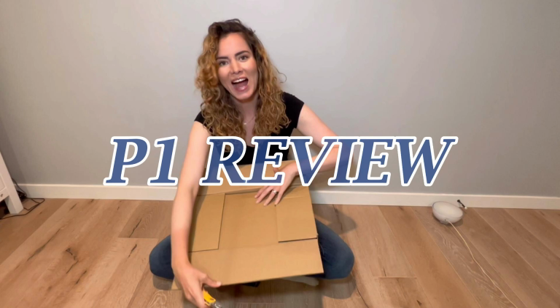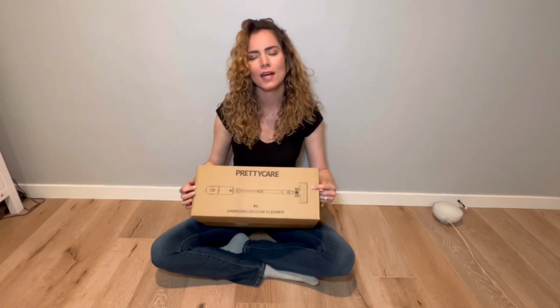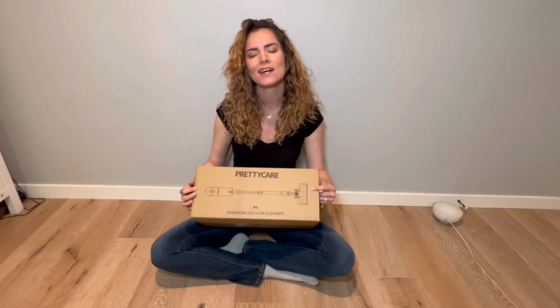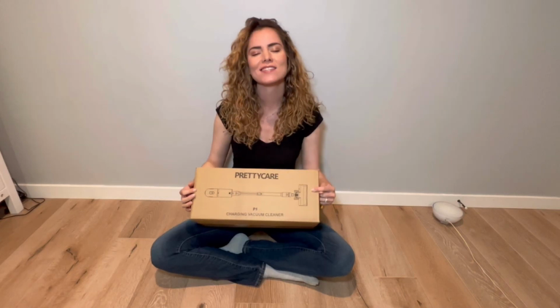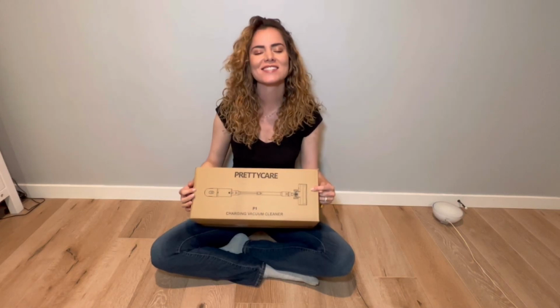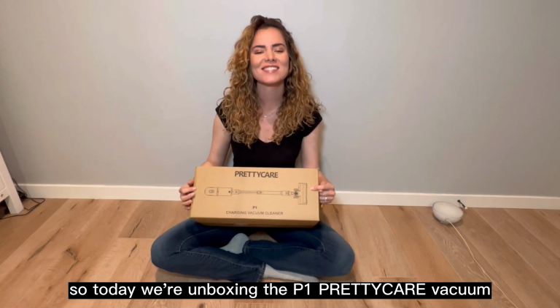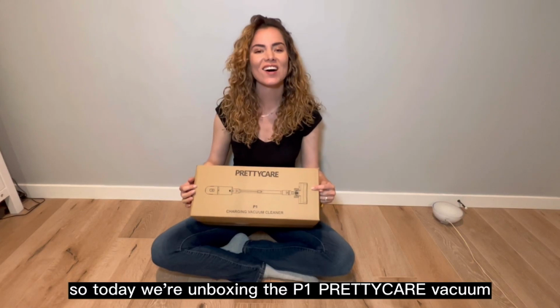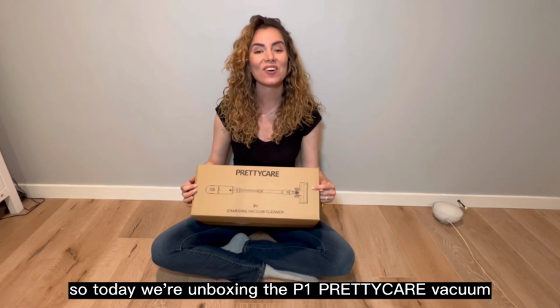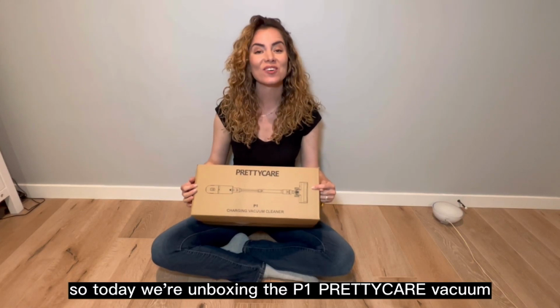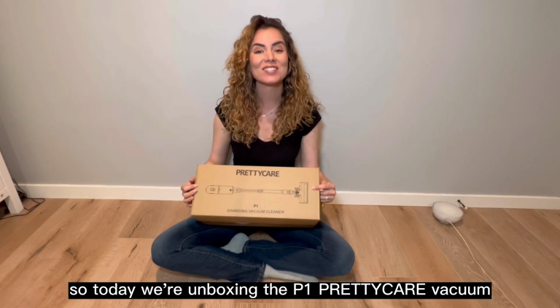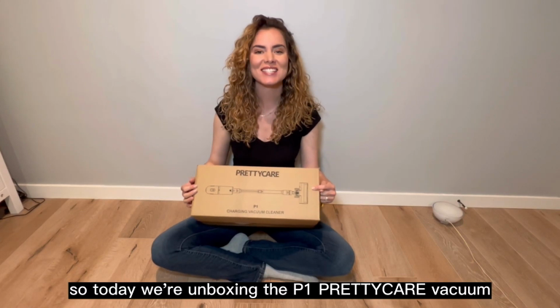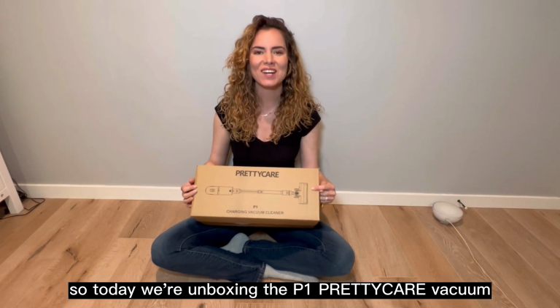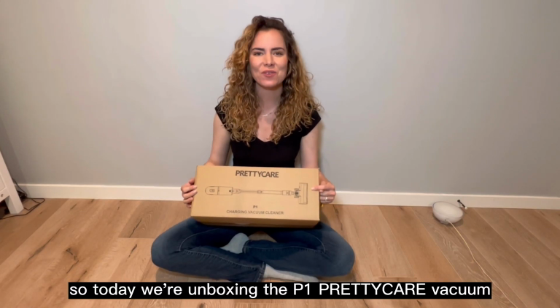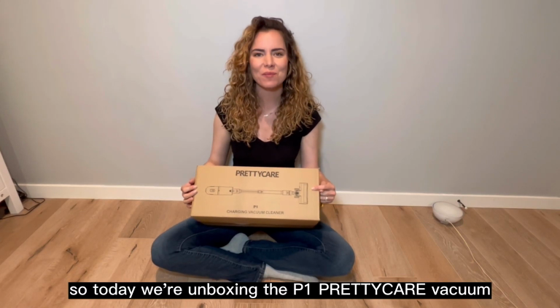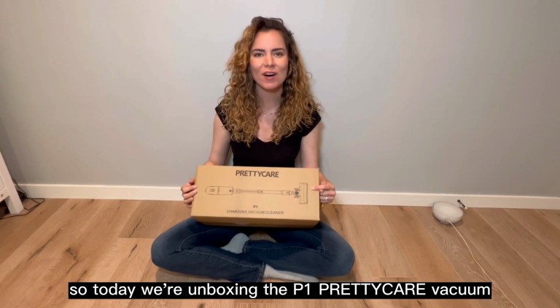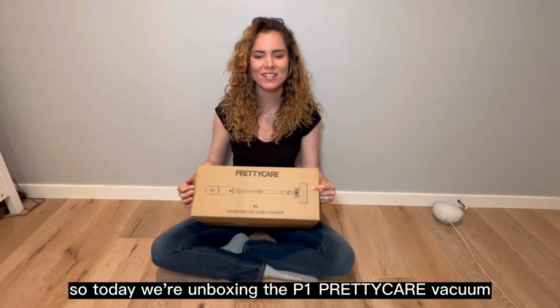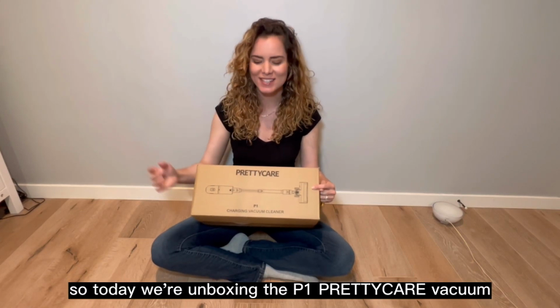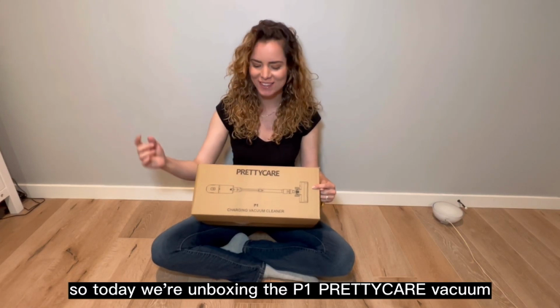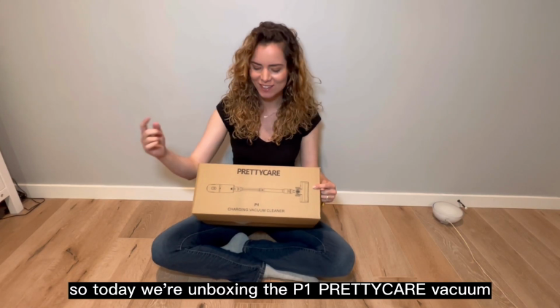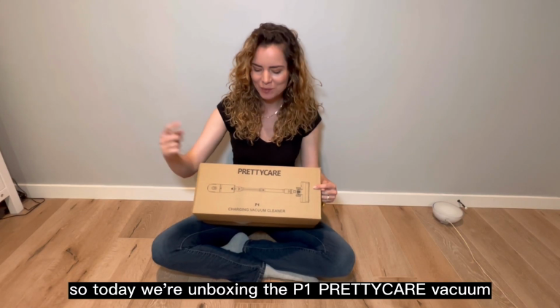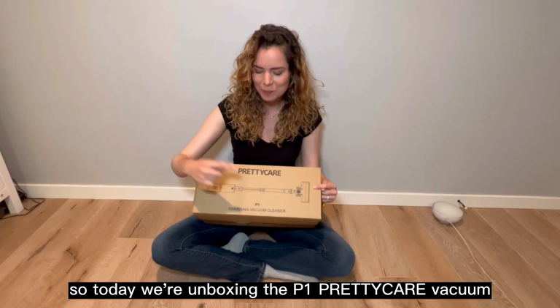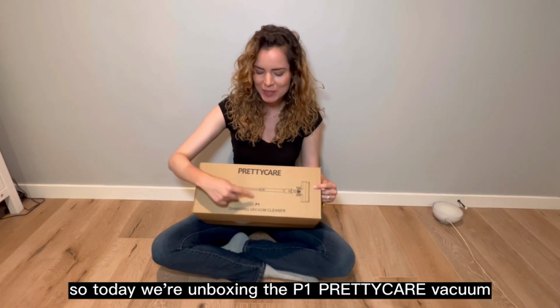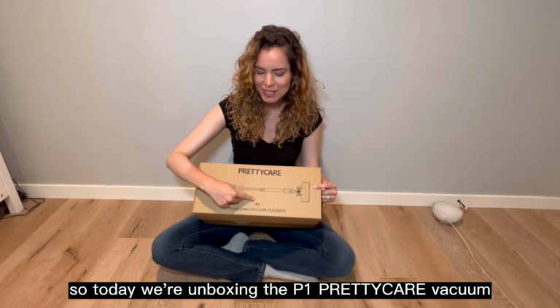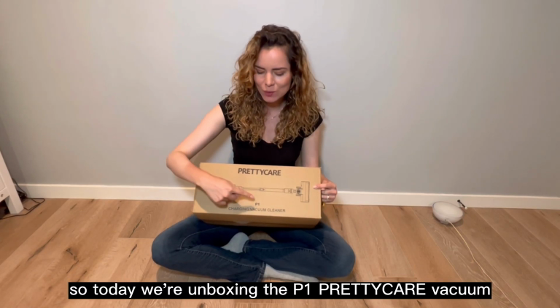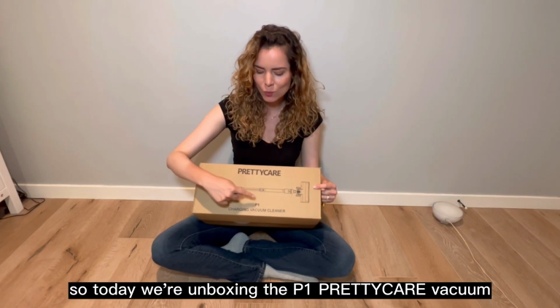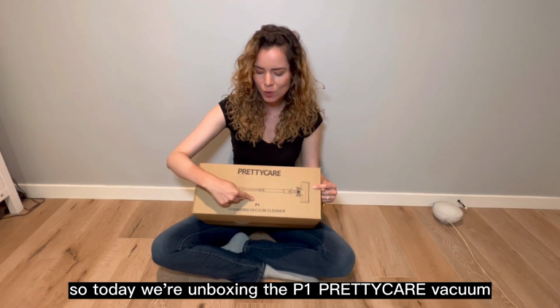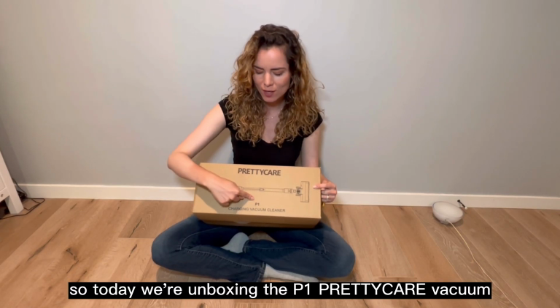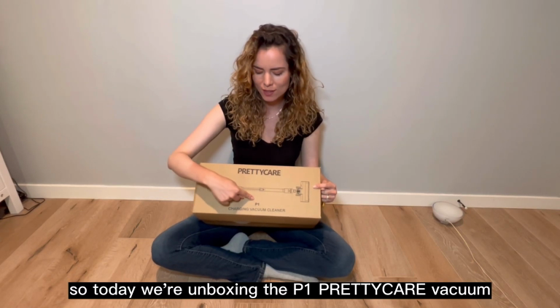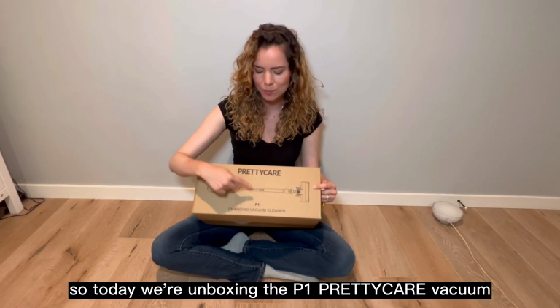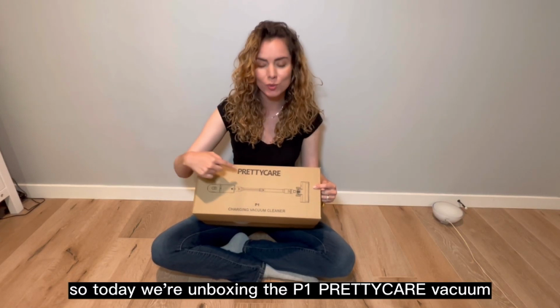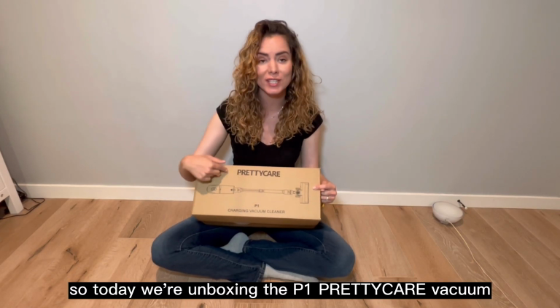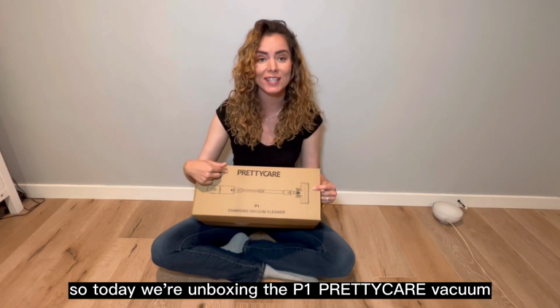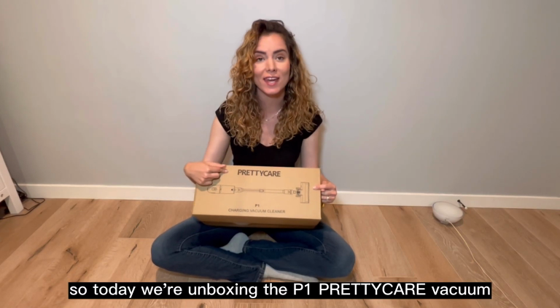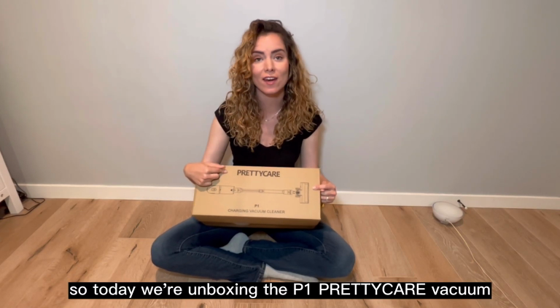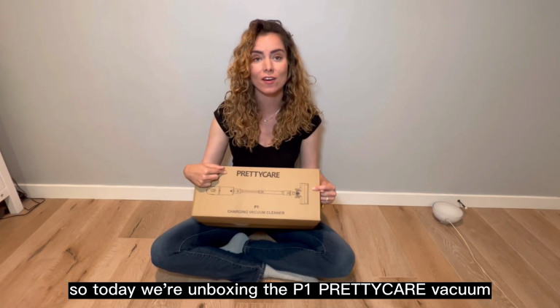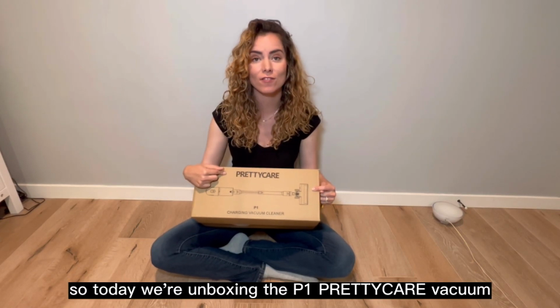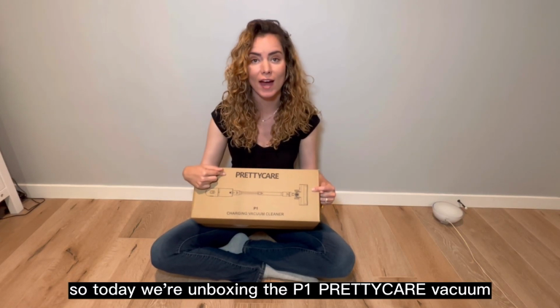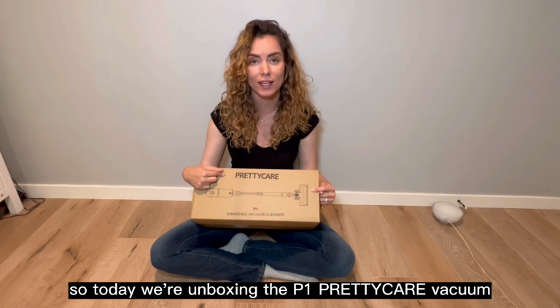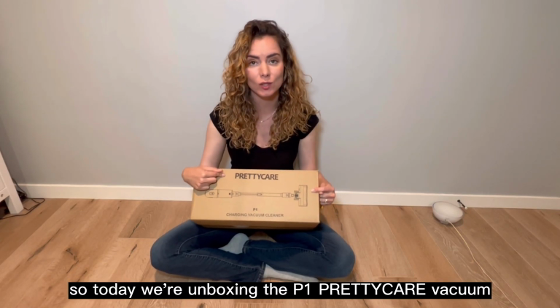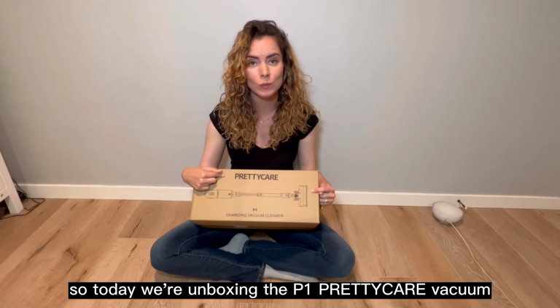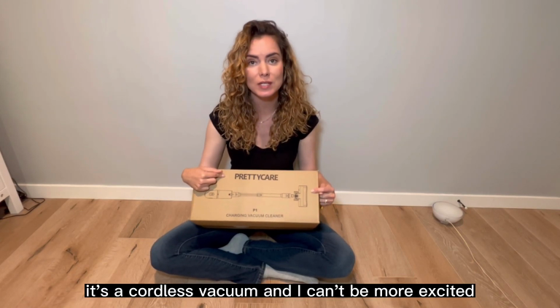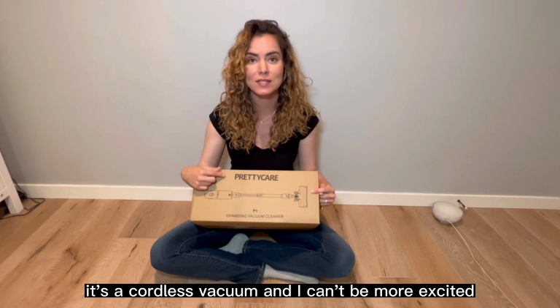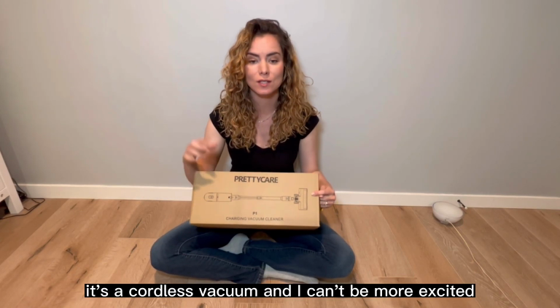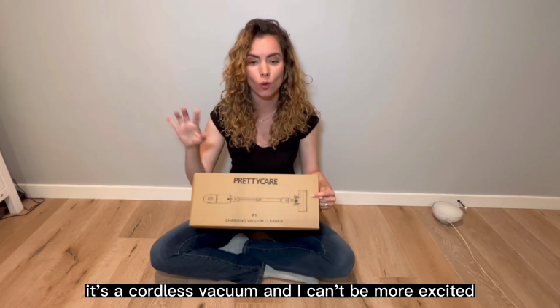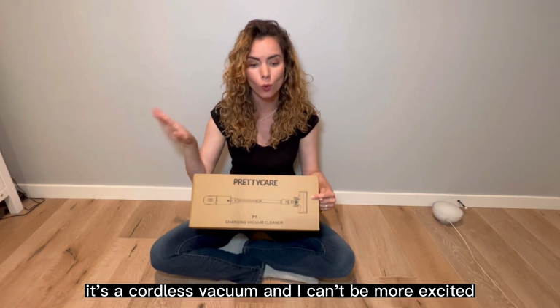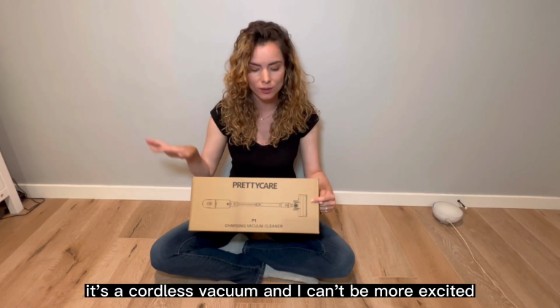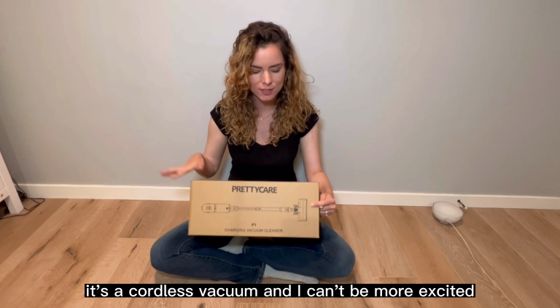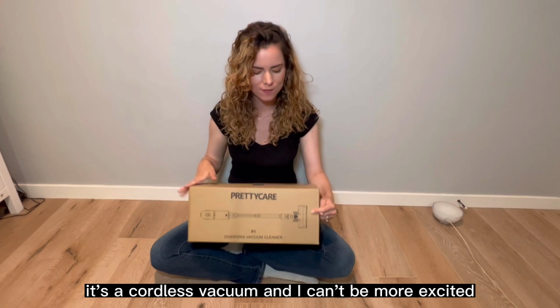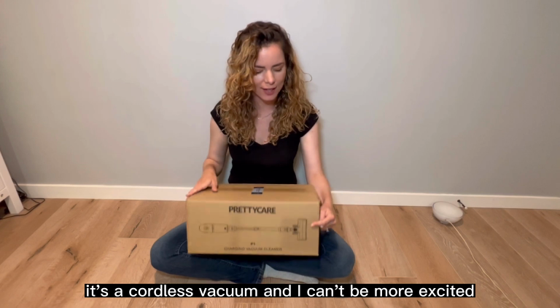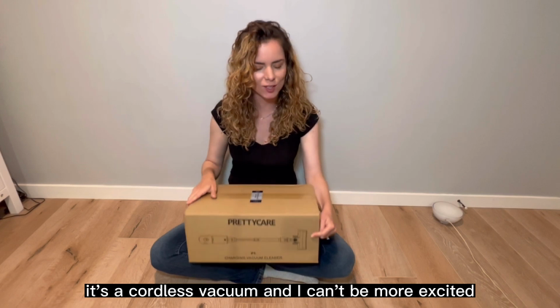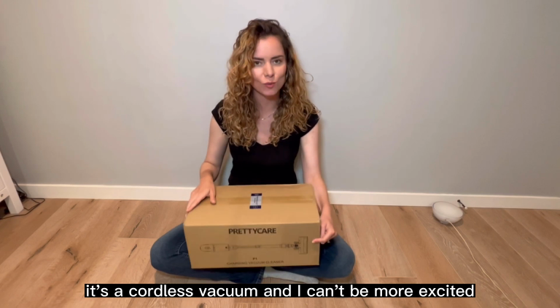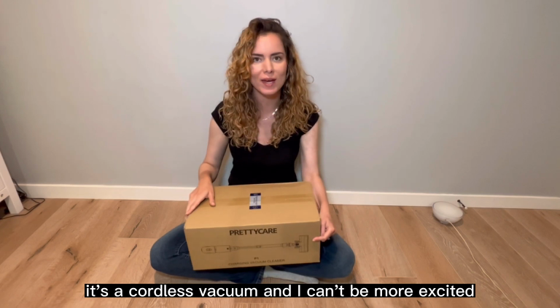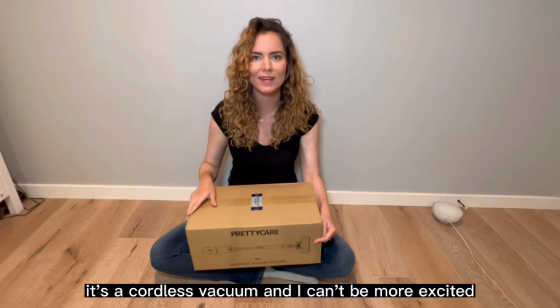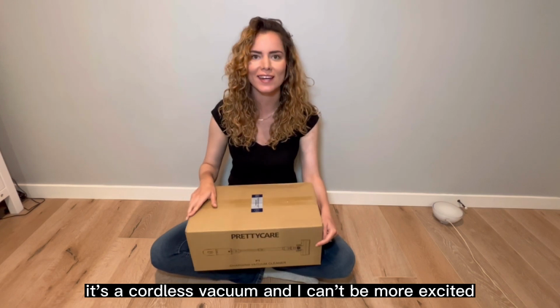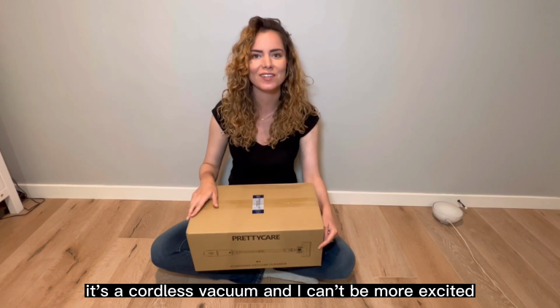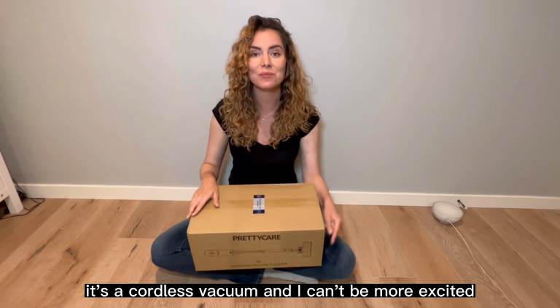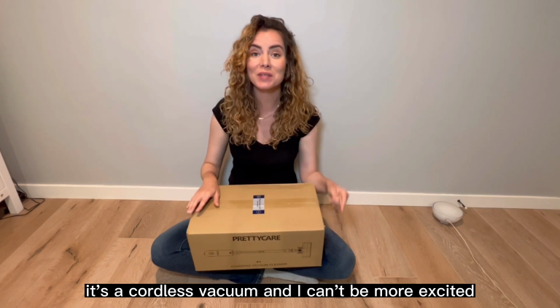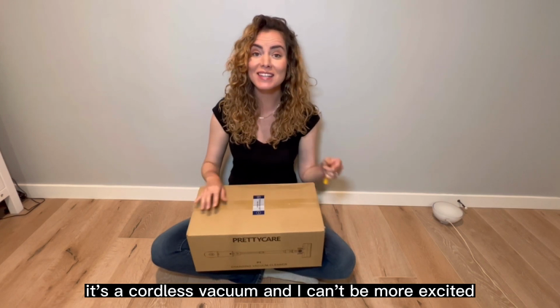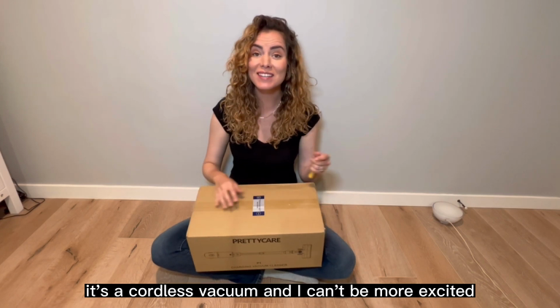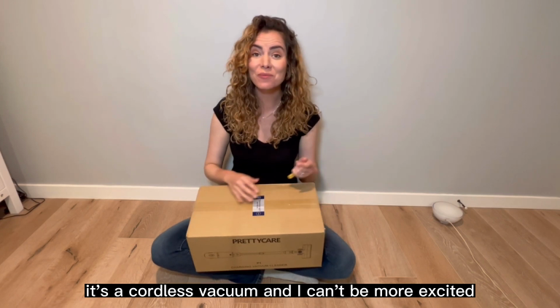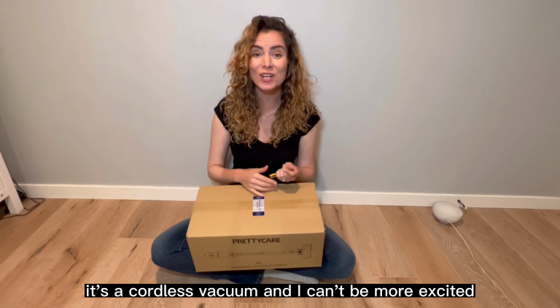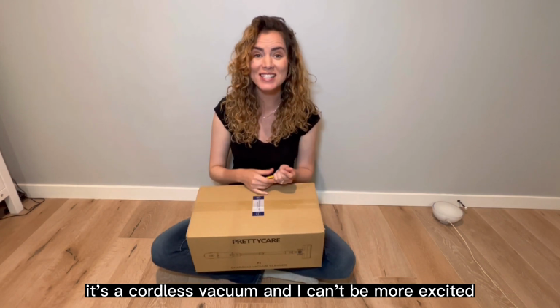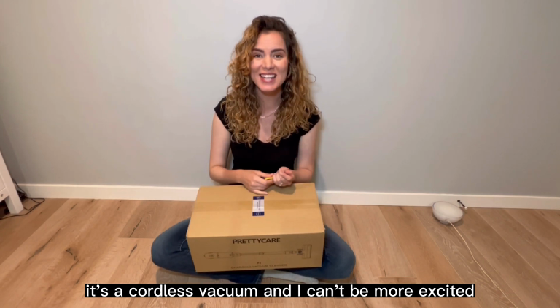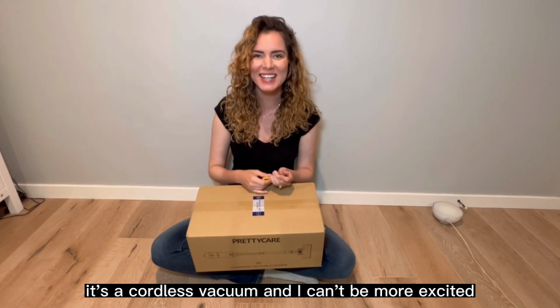So today we're unboxing the P1 Pretty Care Vacuum. It's a cordless vacuum and I couldn't be more excited.